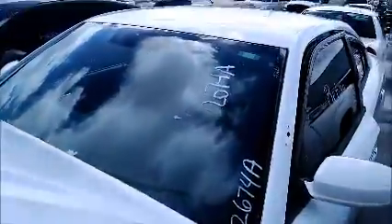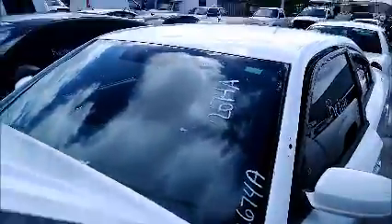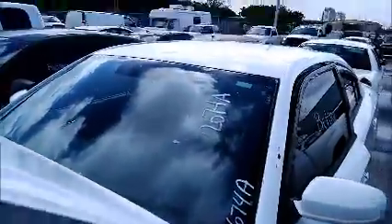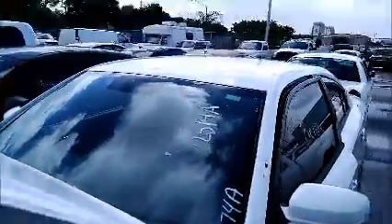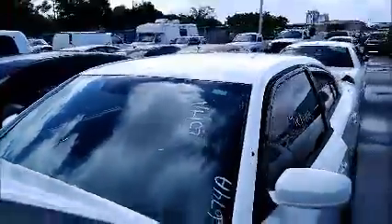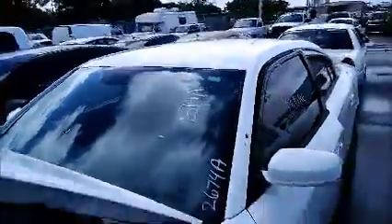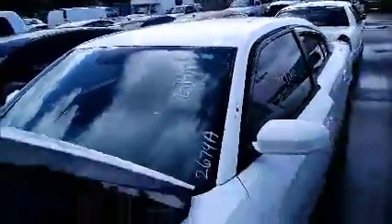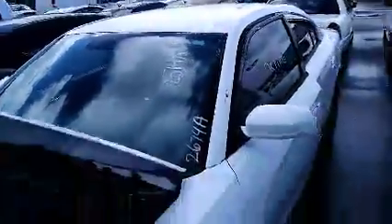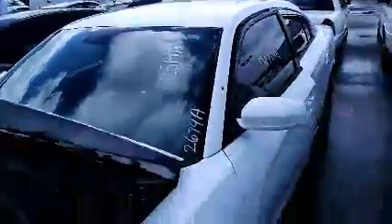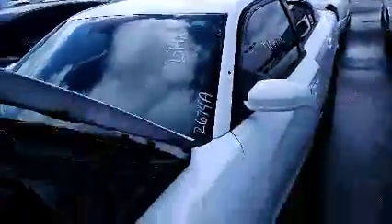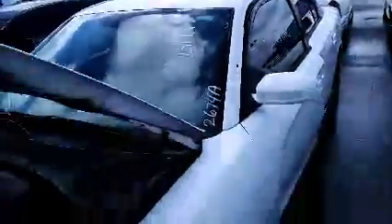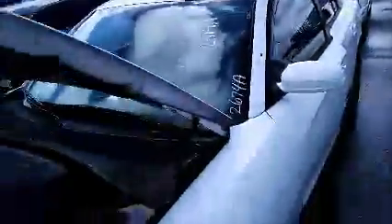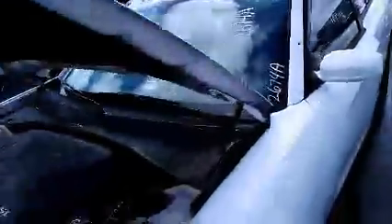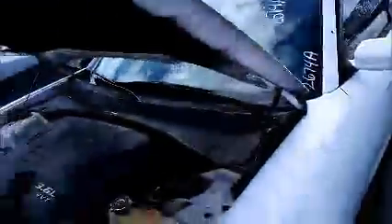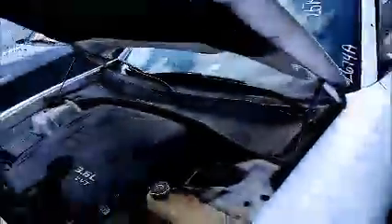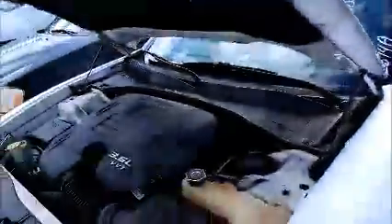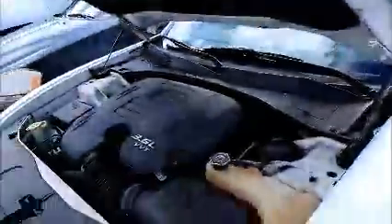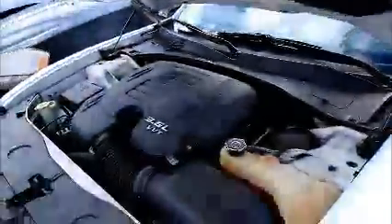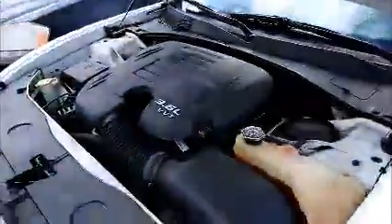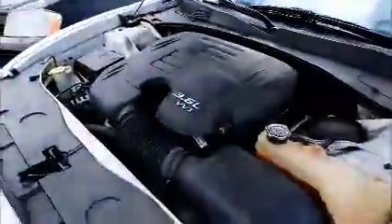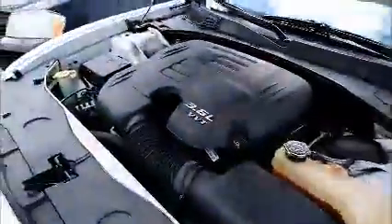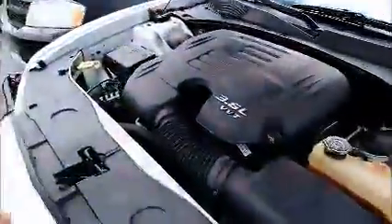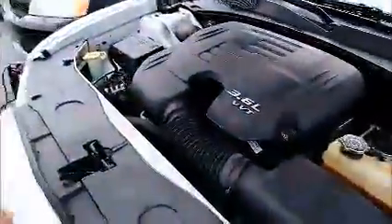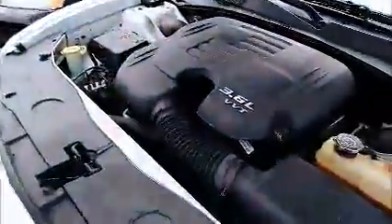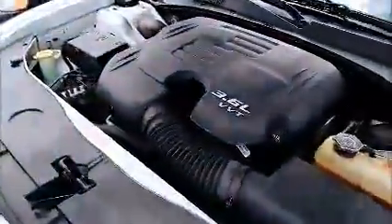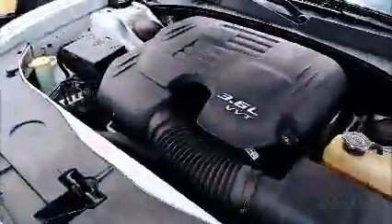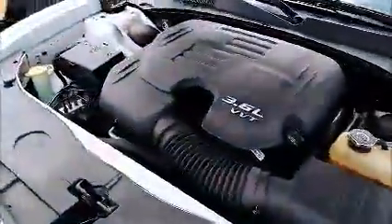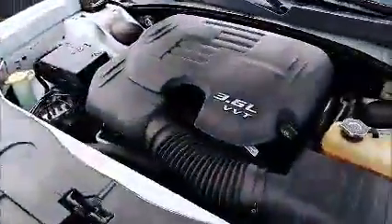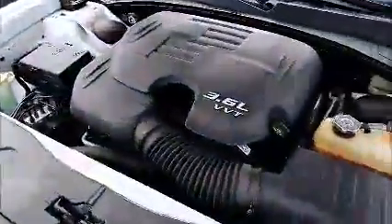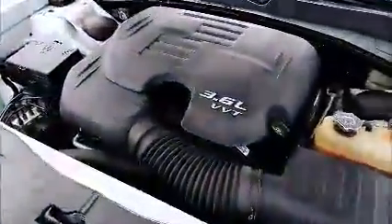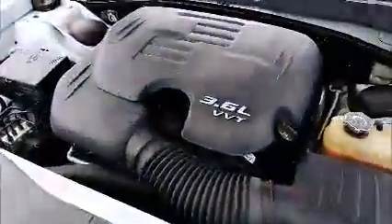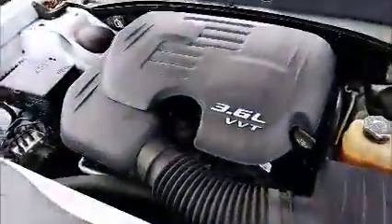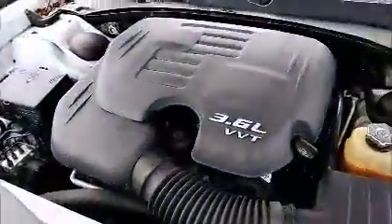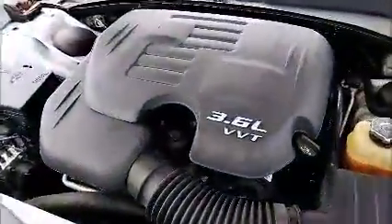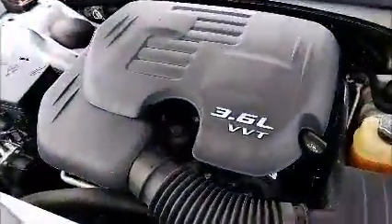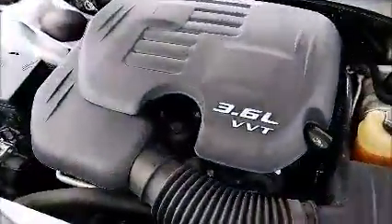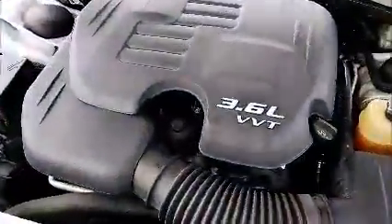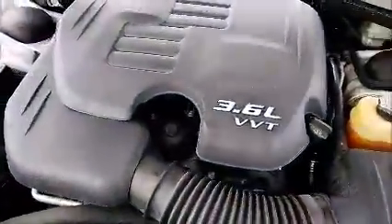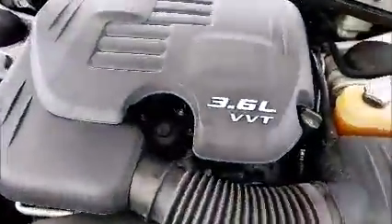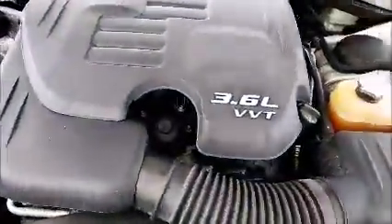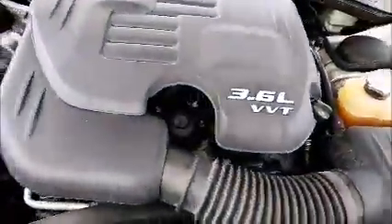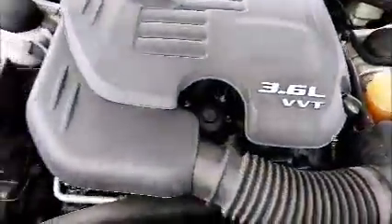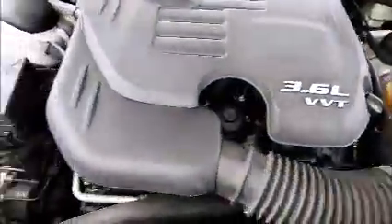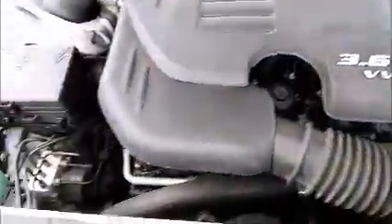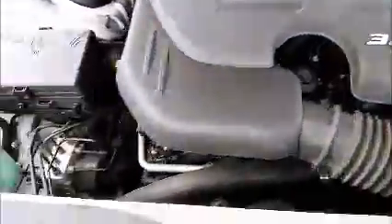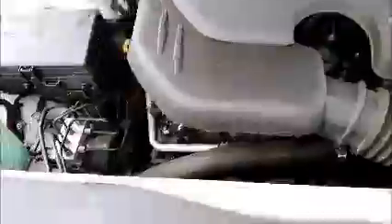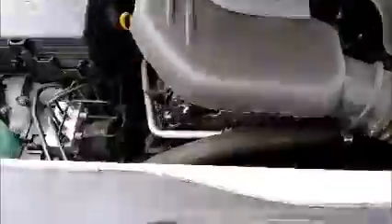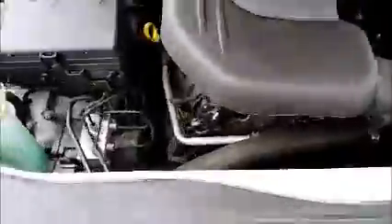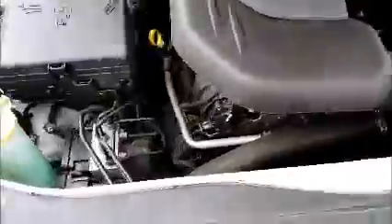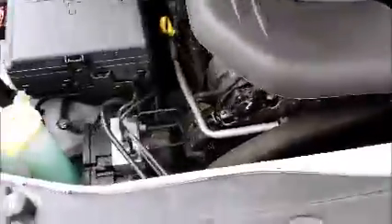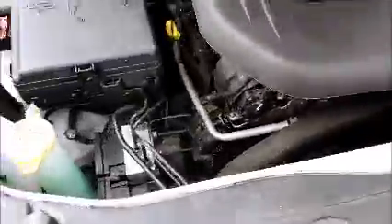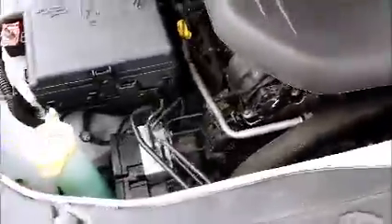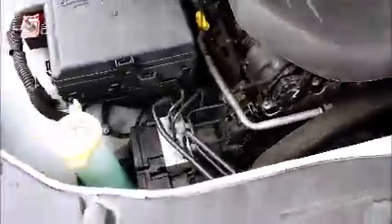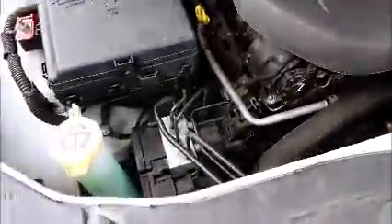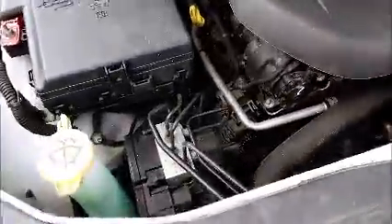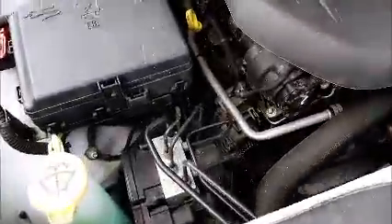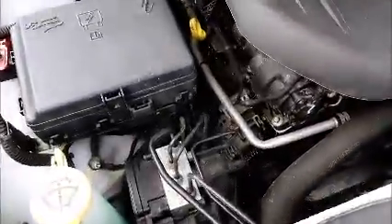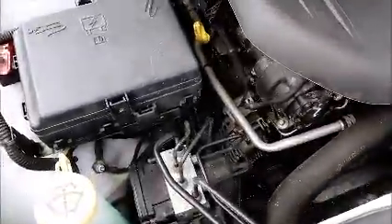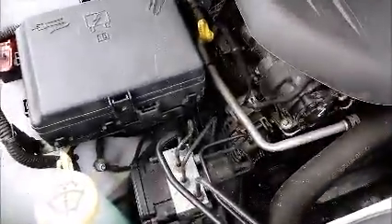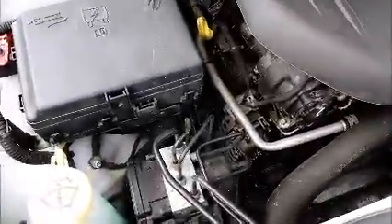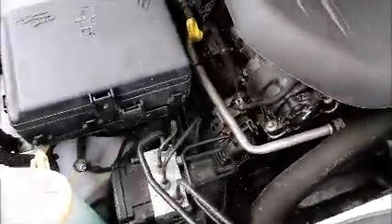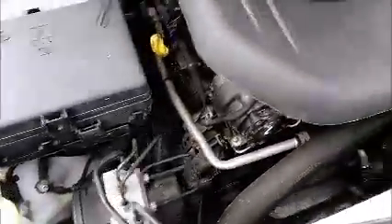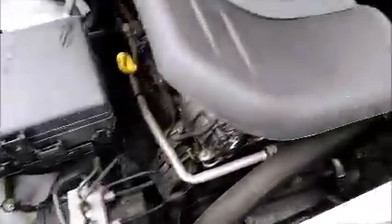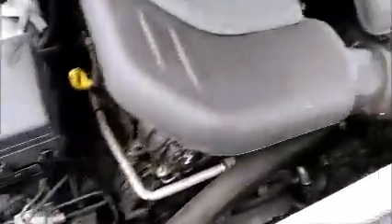This is a Dodge Charger. As you can hear and see, it is running. That starts up.